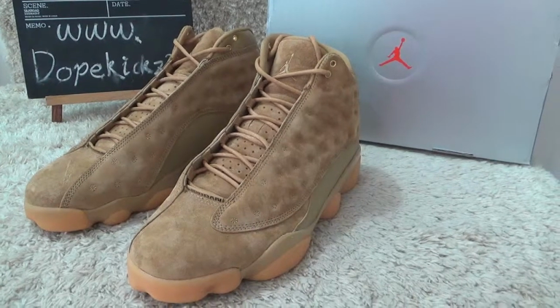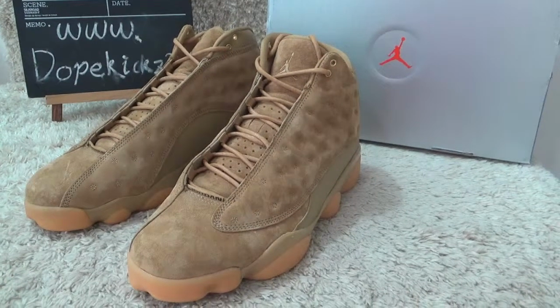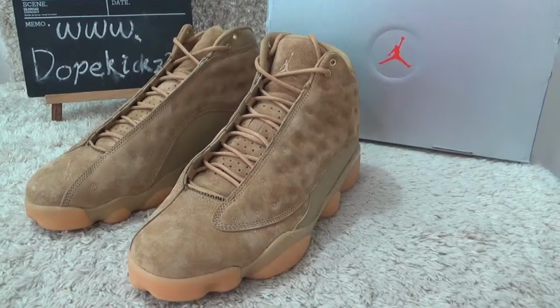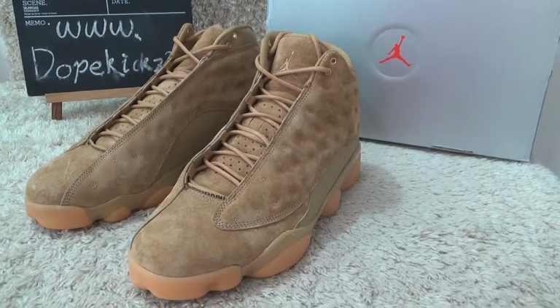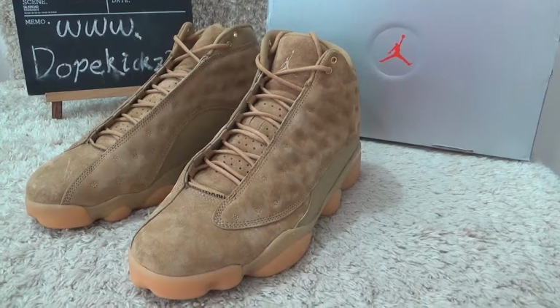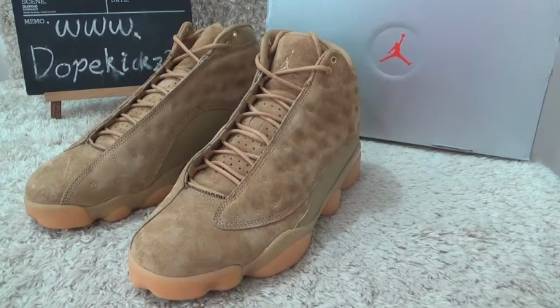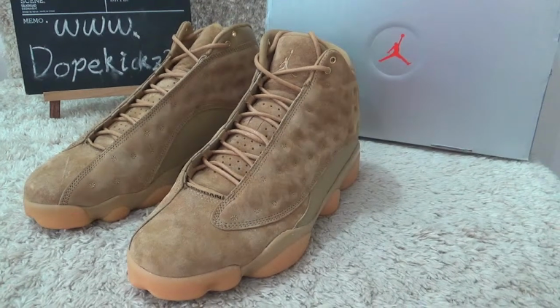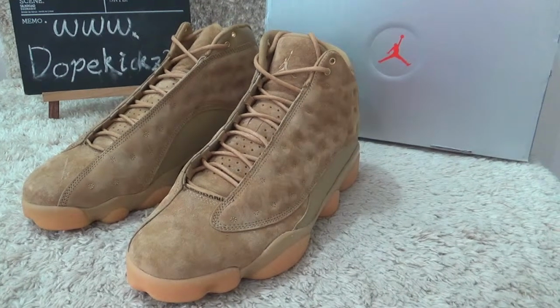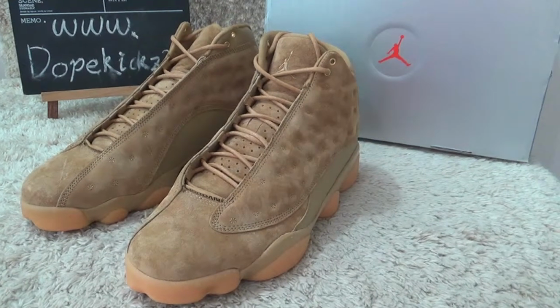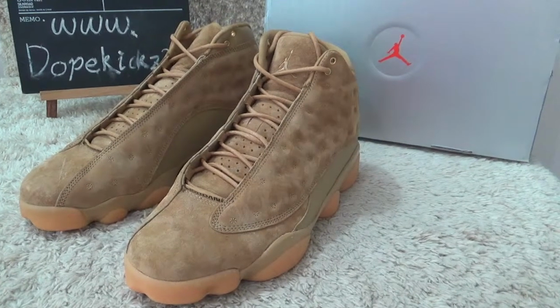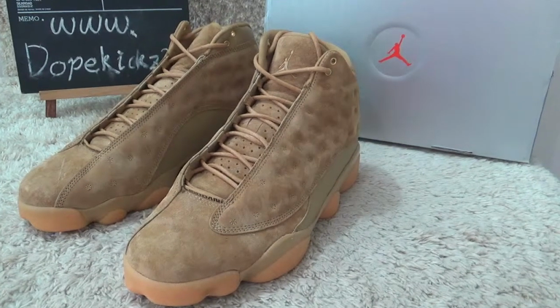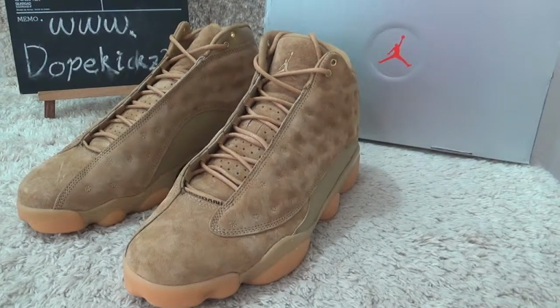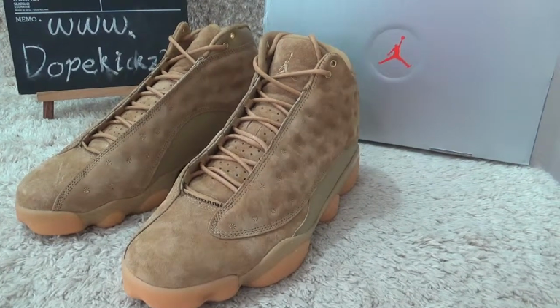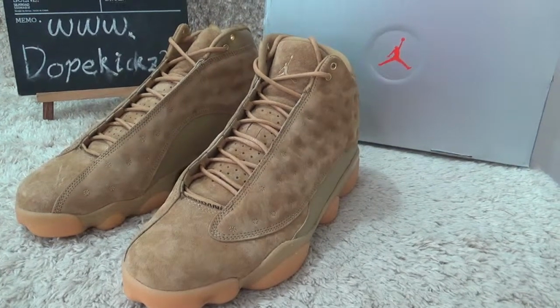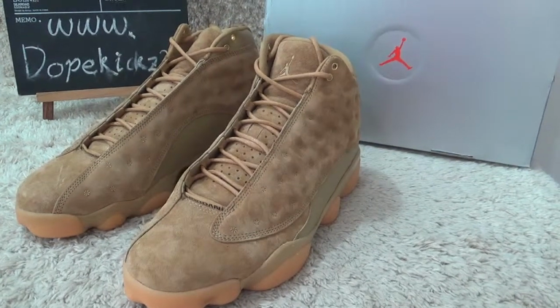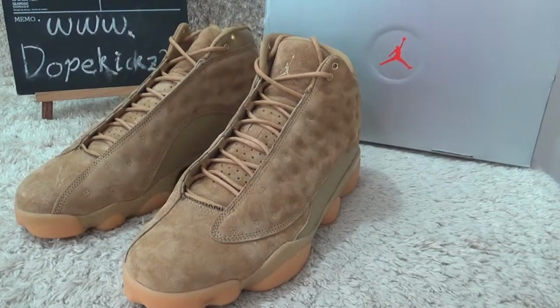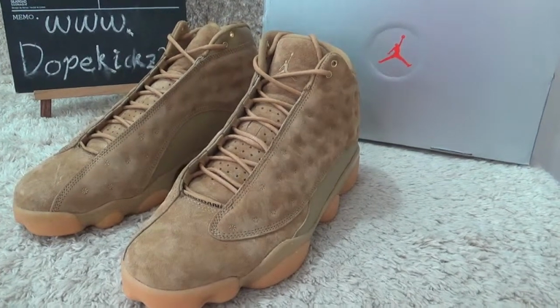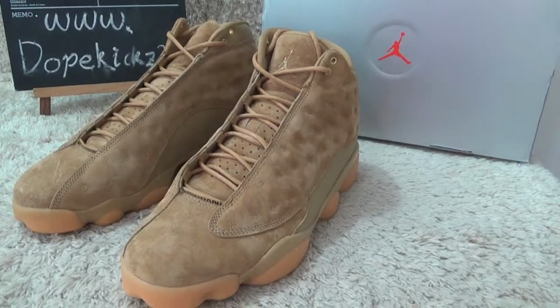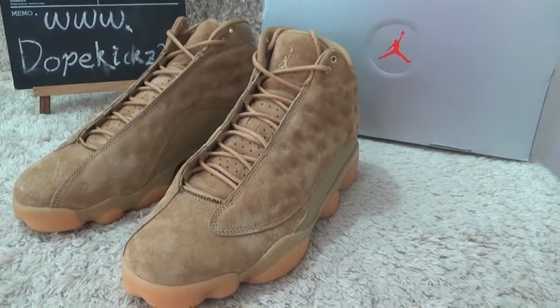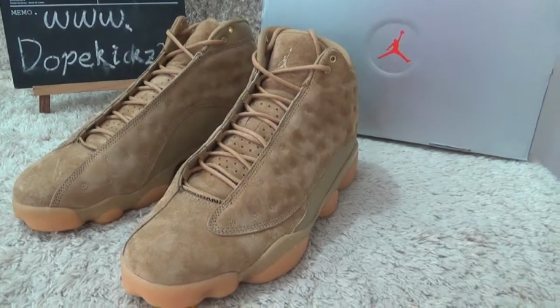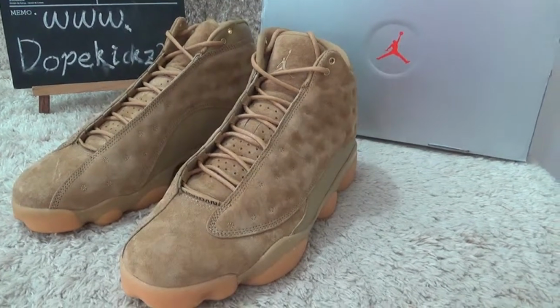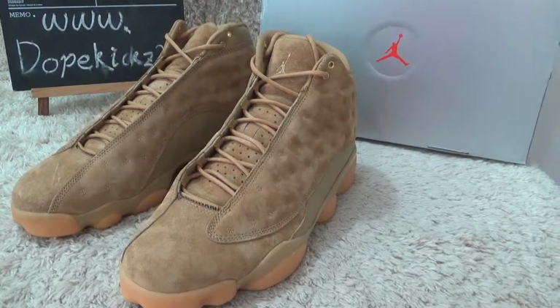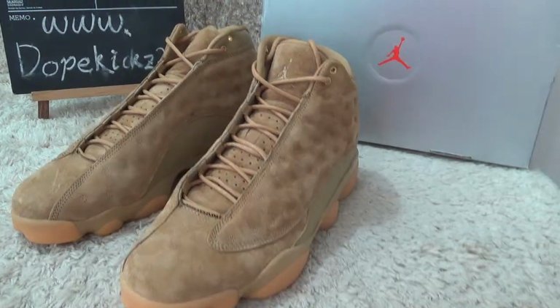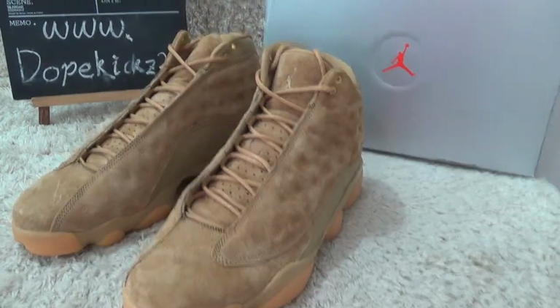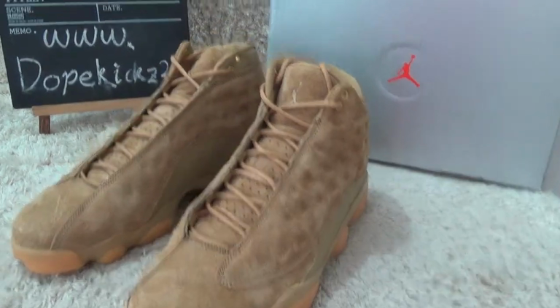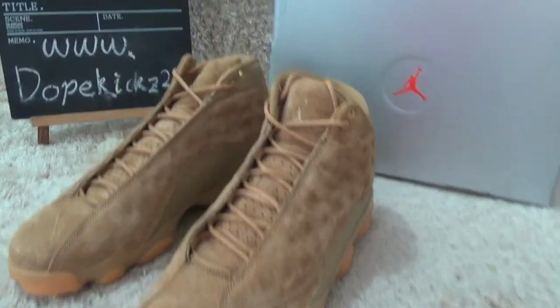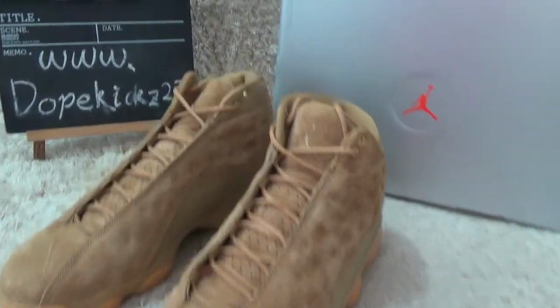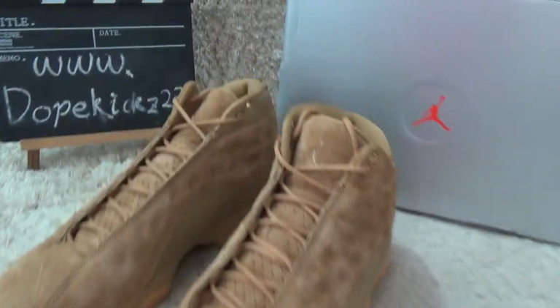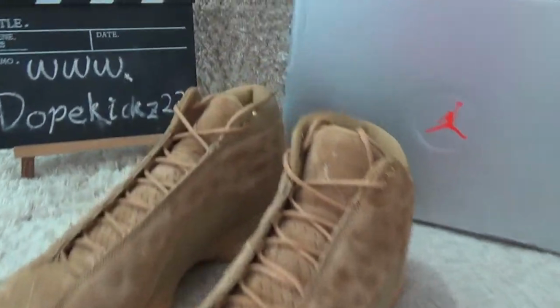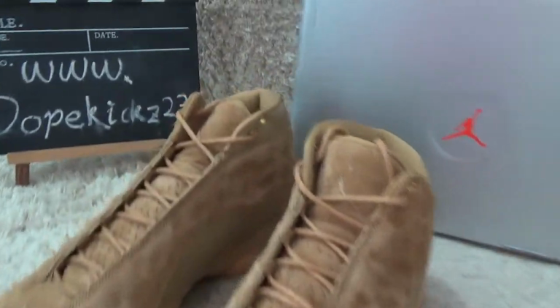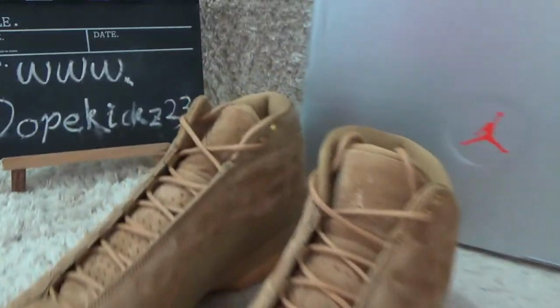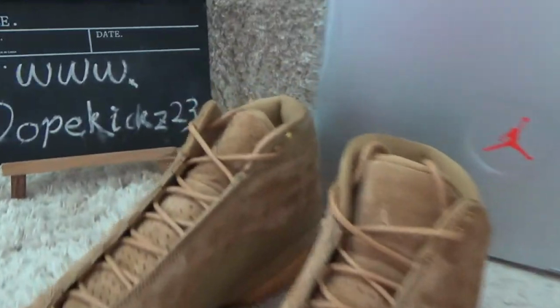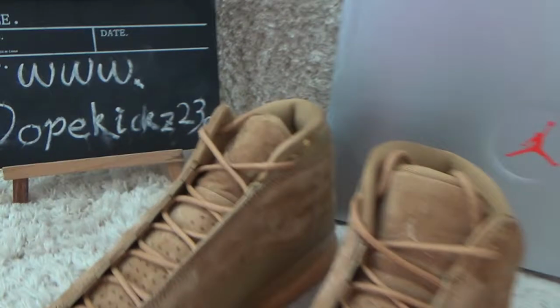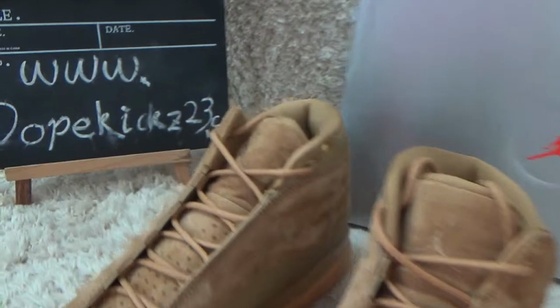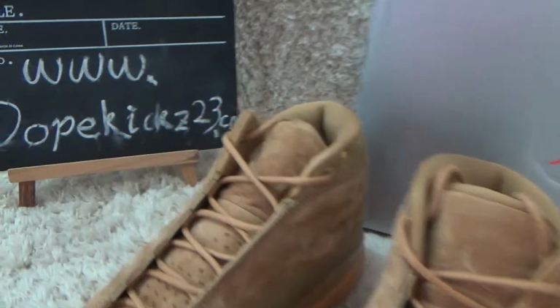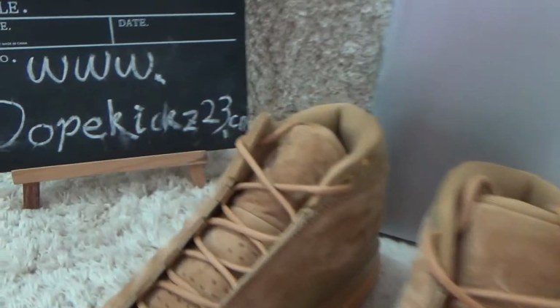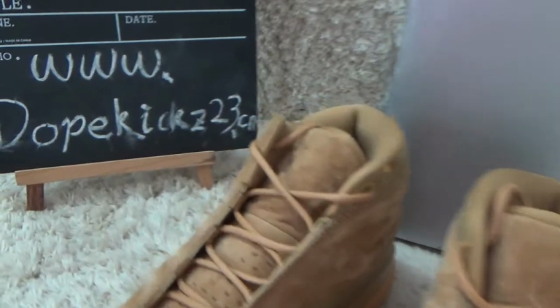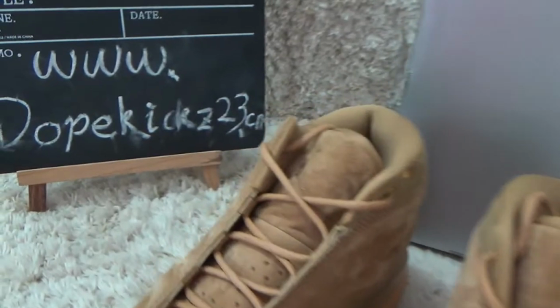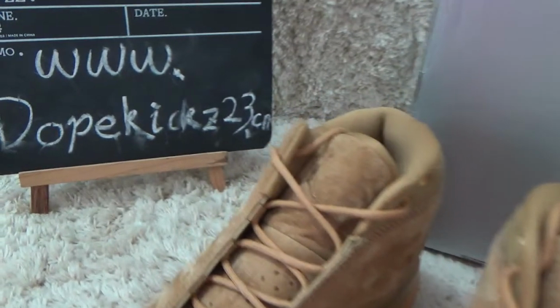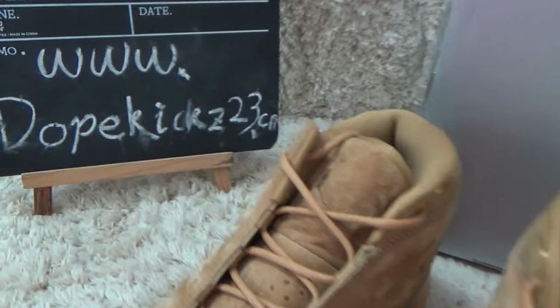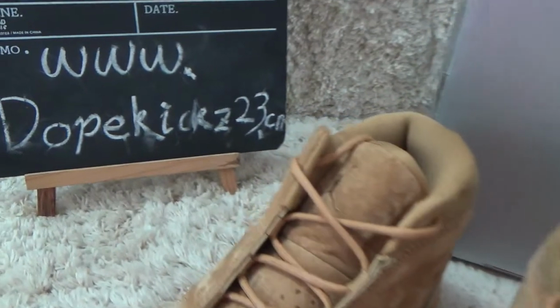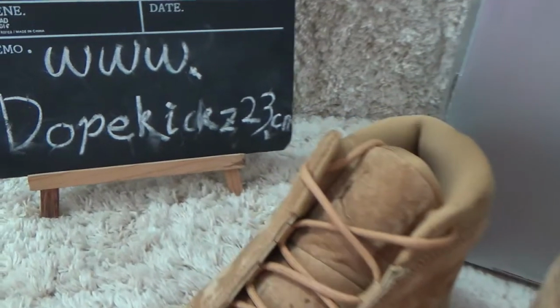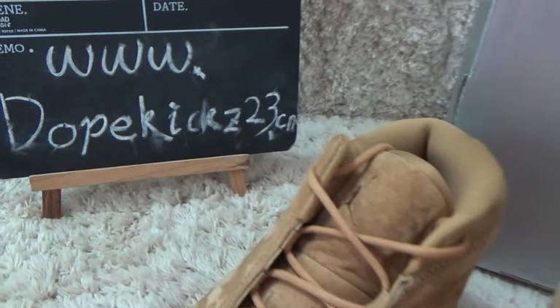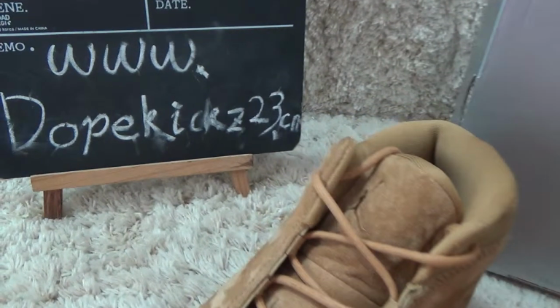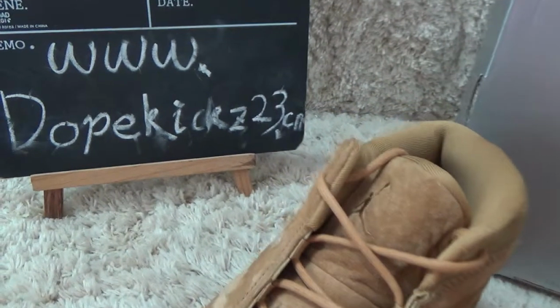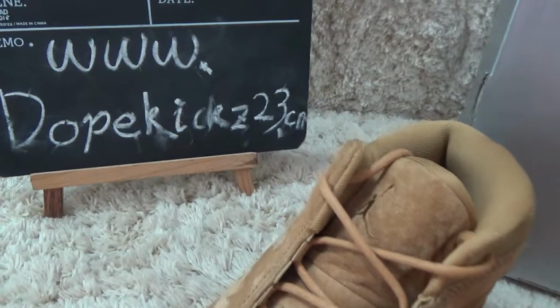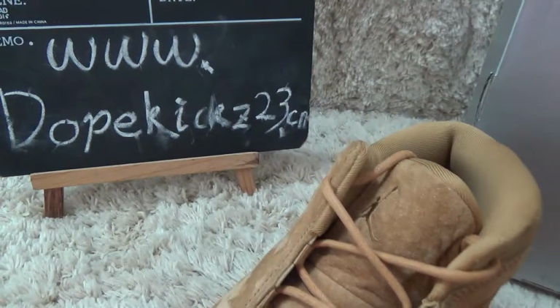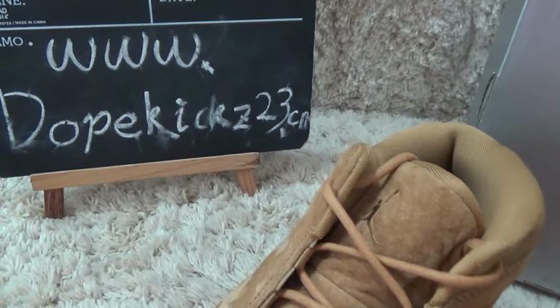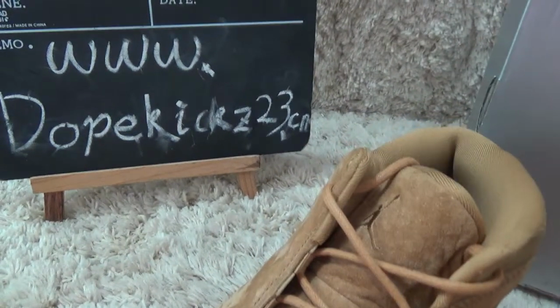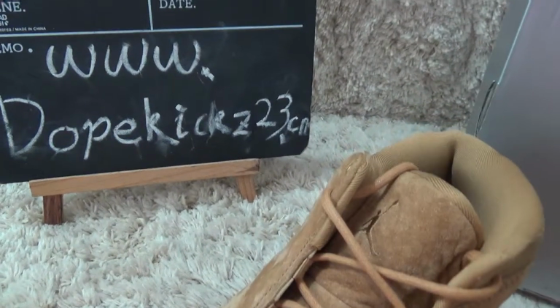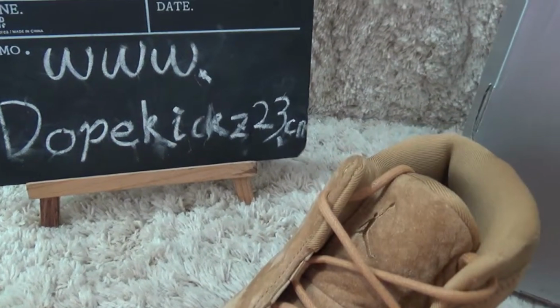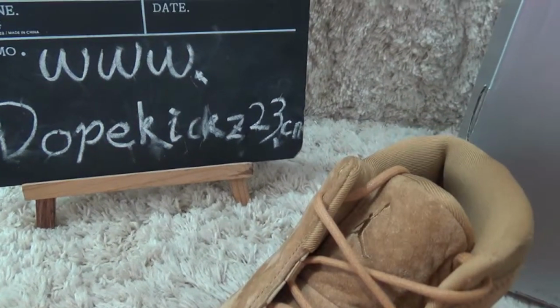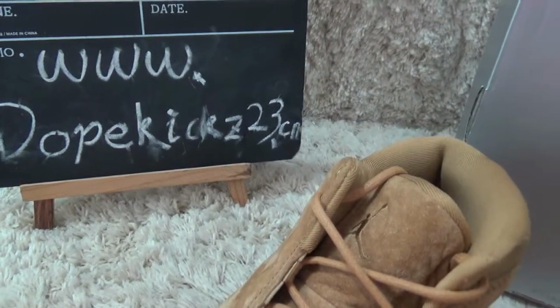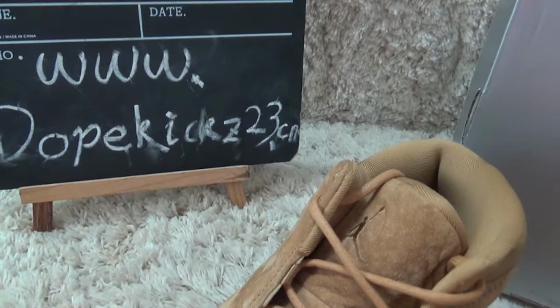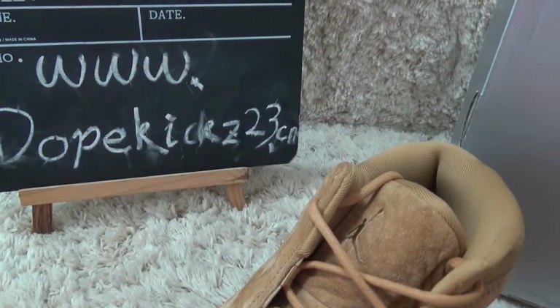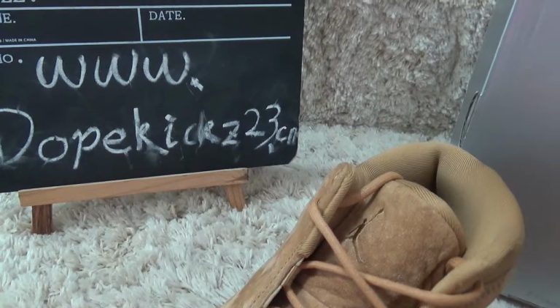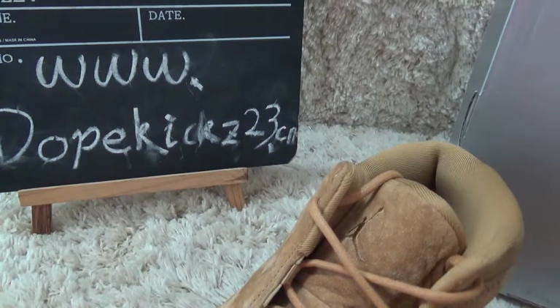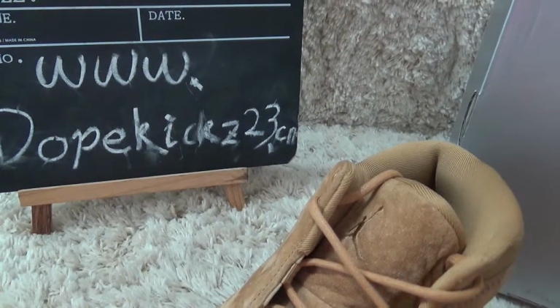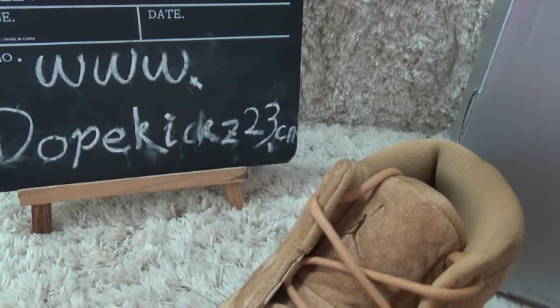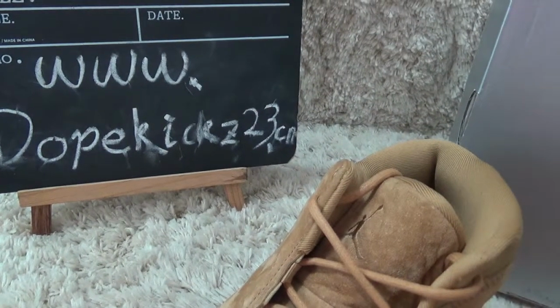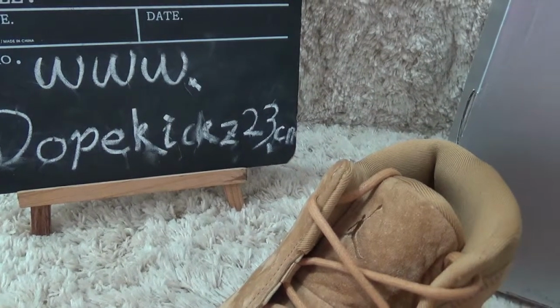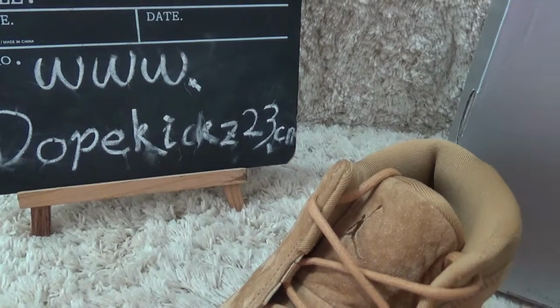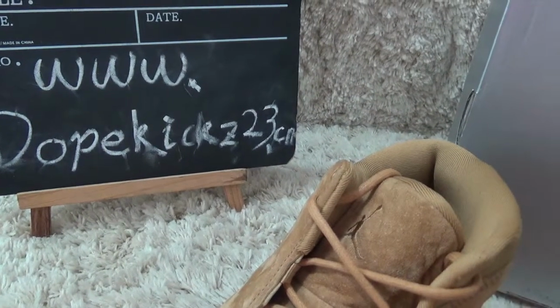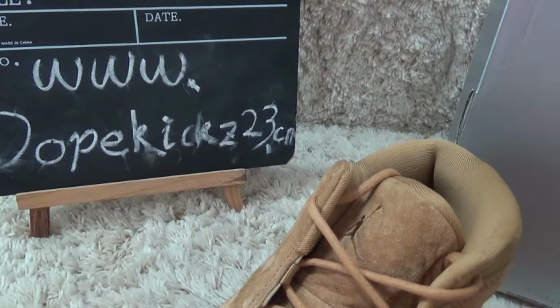Hi friend, nice to see you again. Here is our website for you to check all our sneakers and good prices for you.